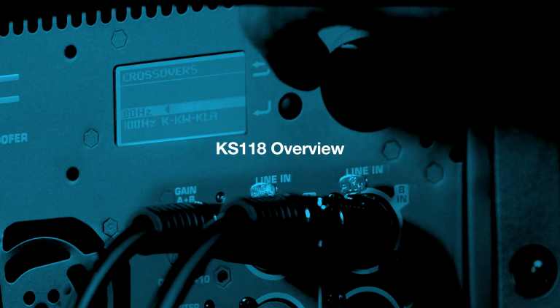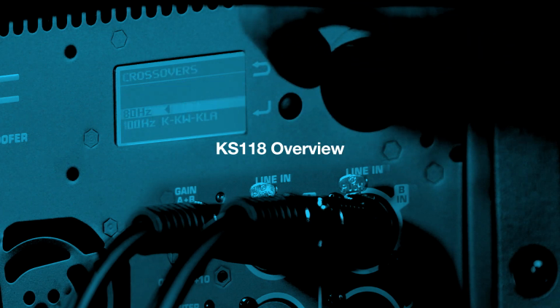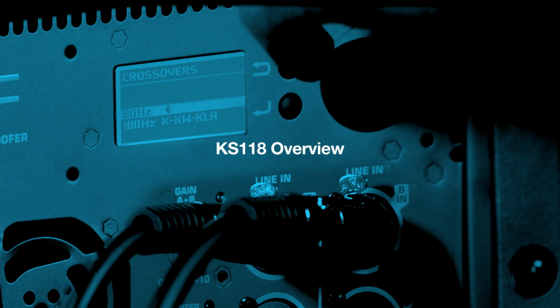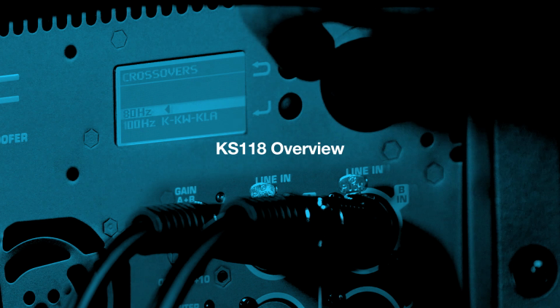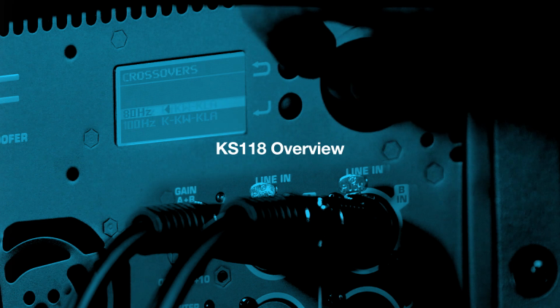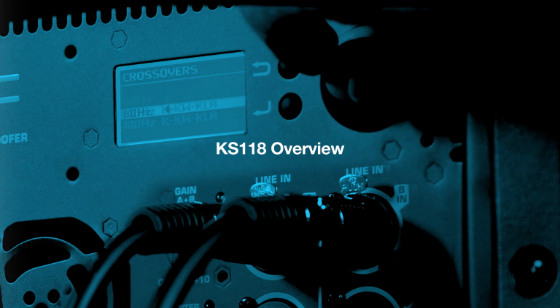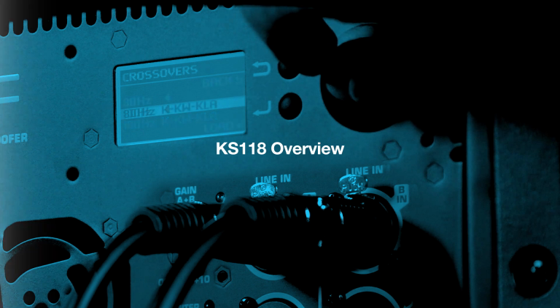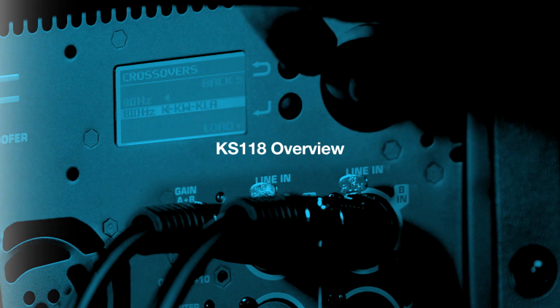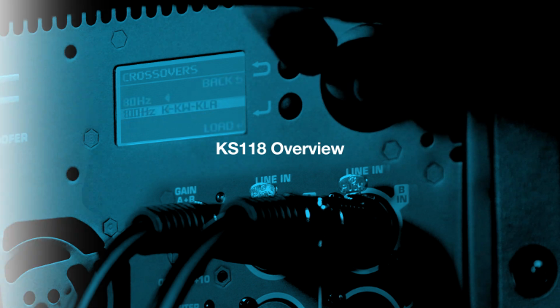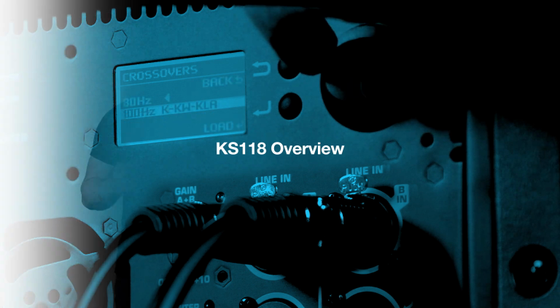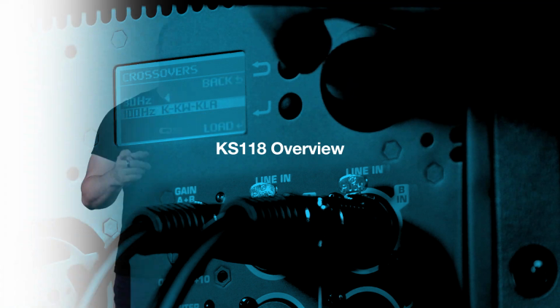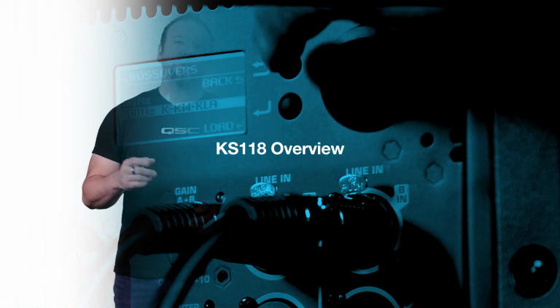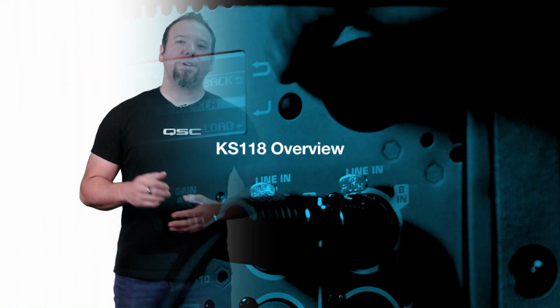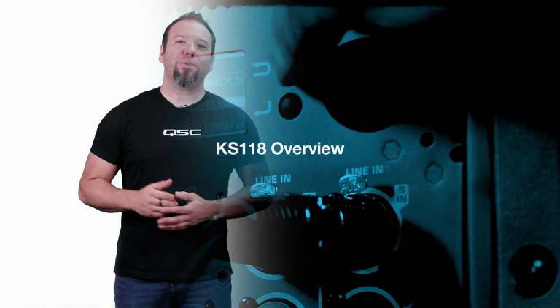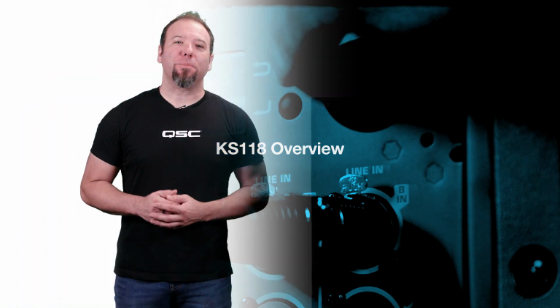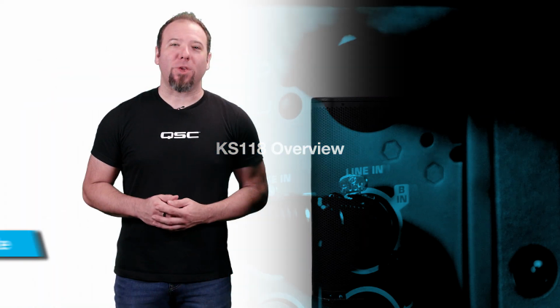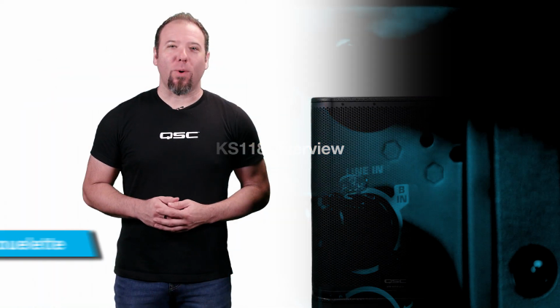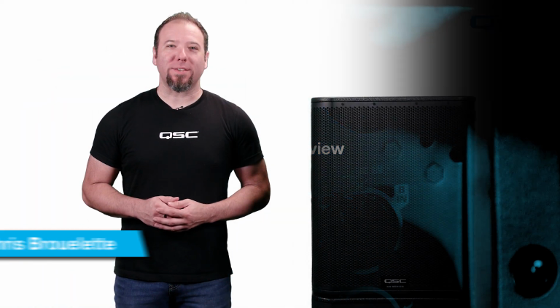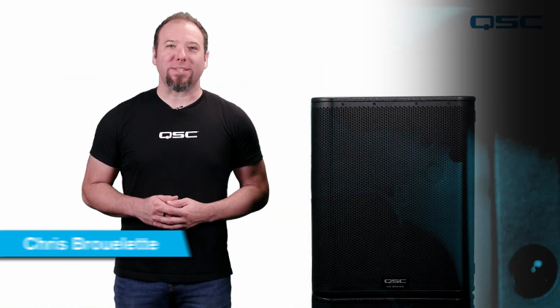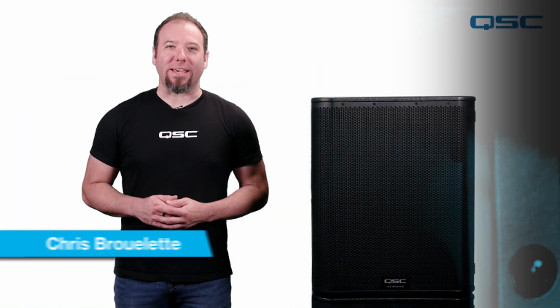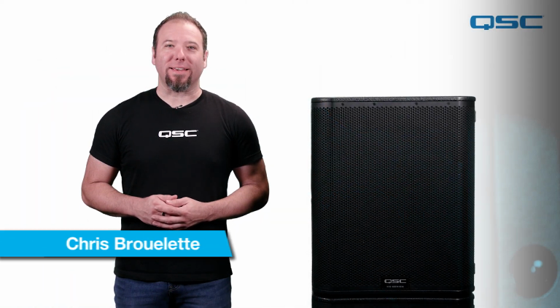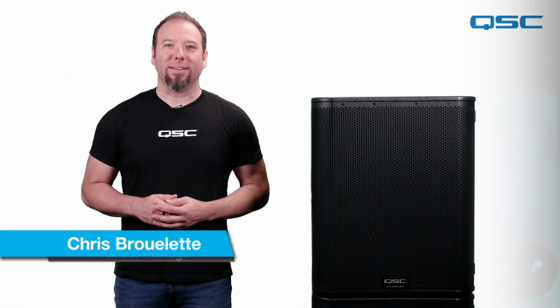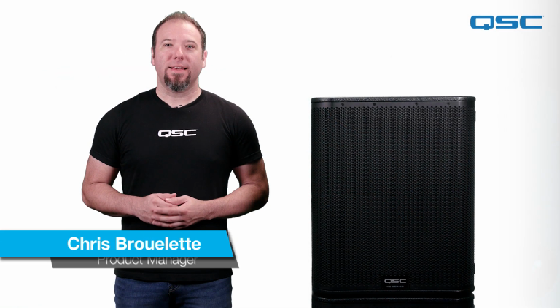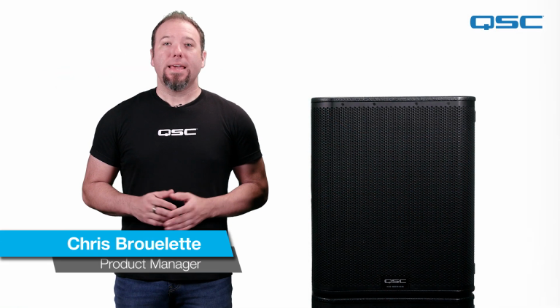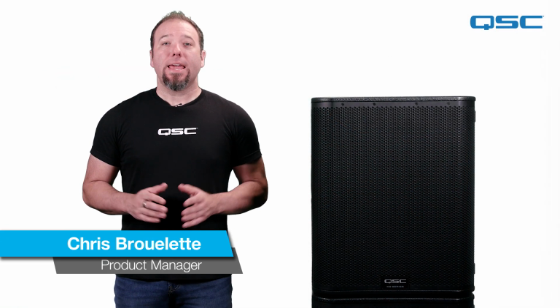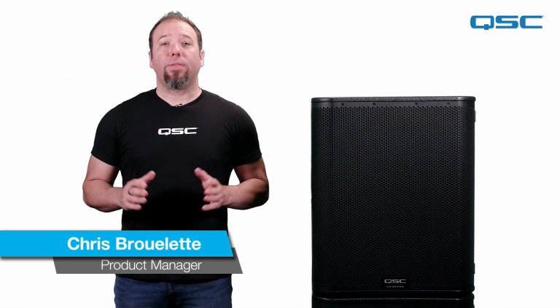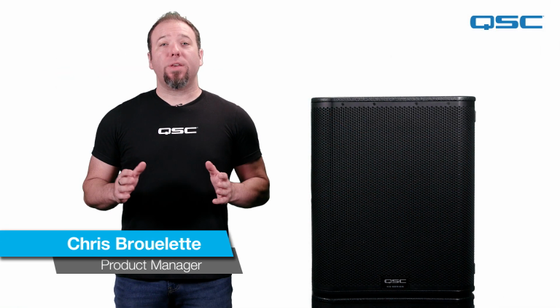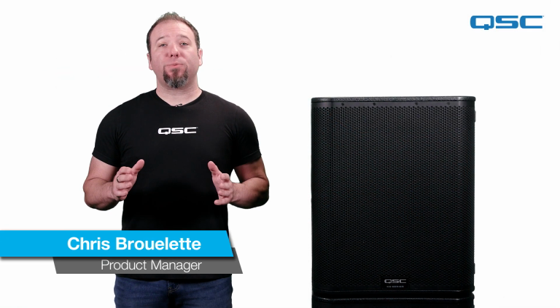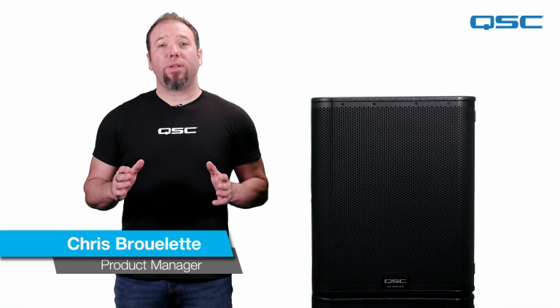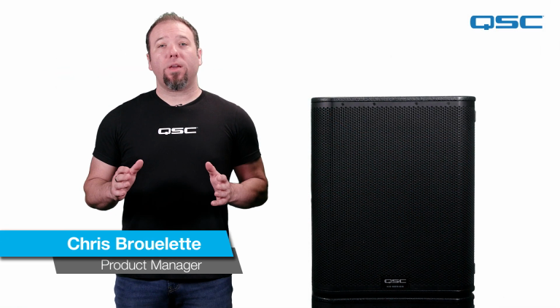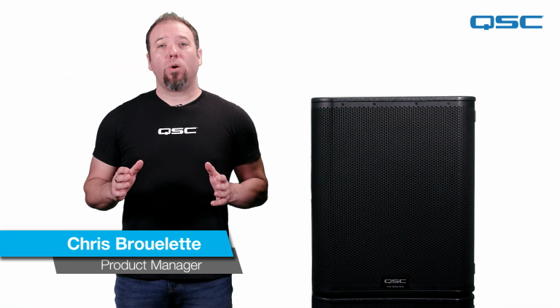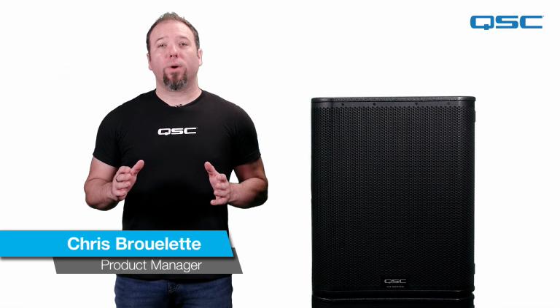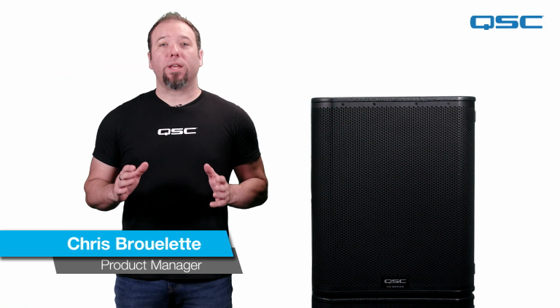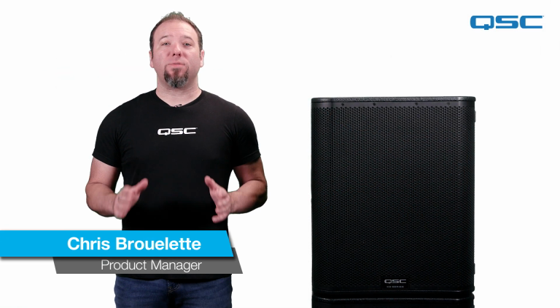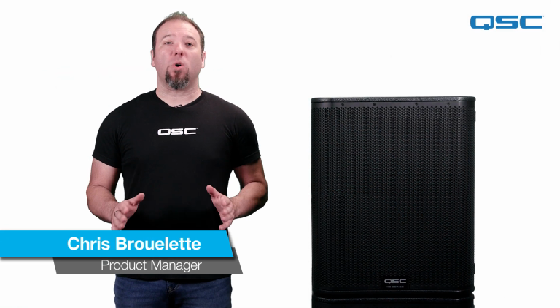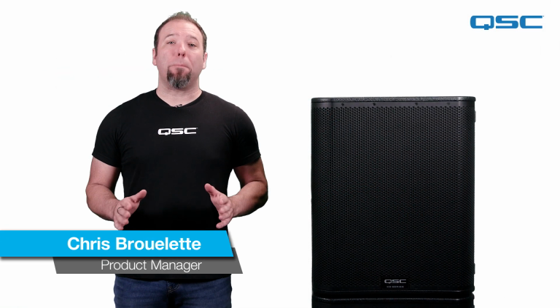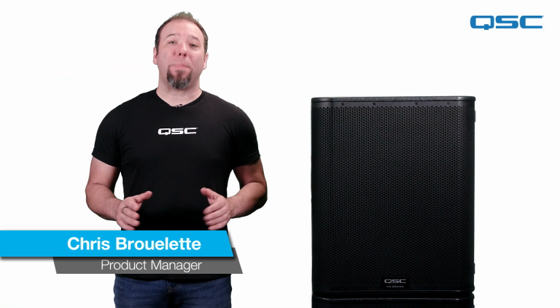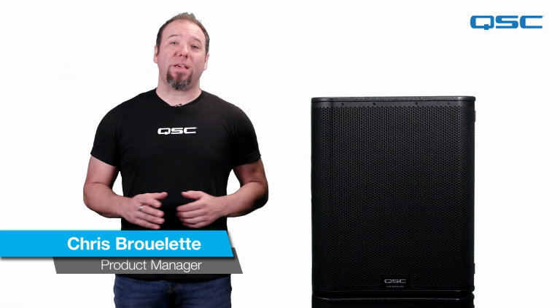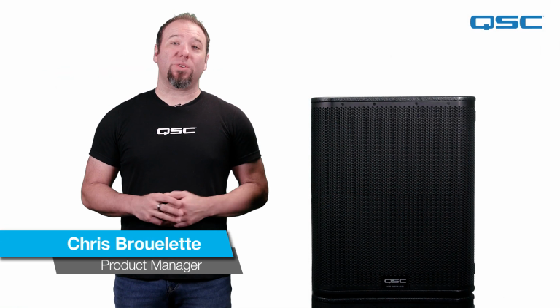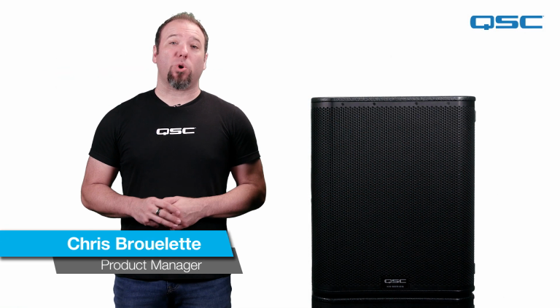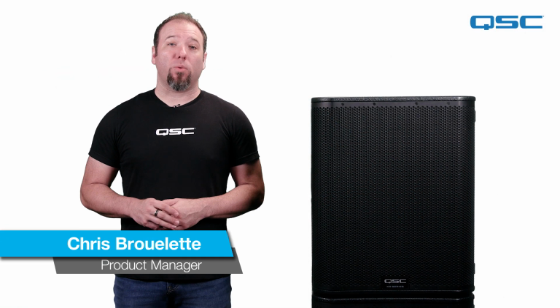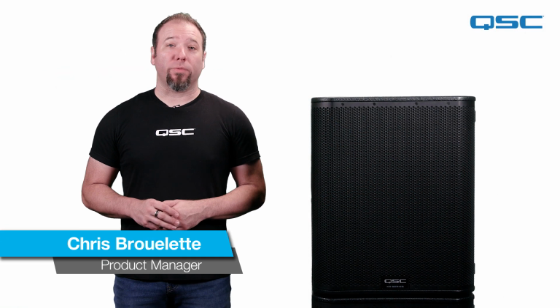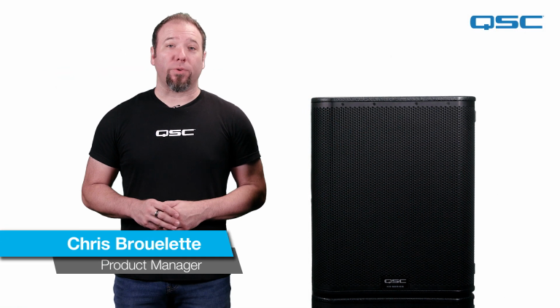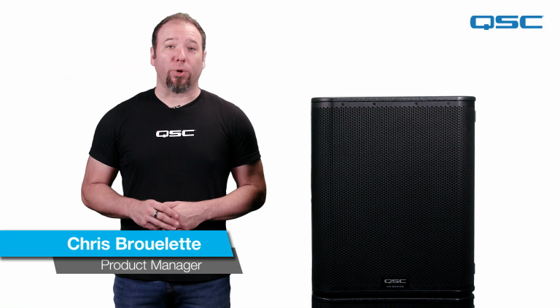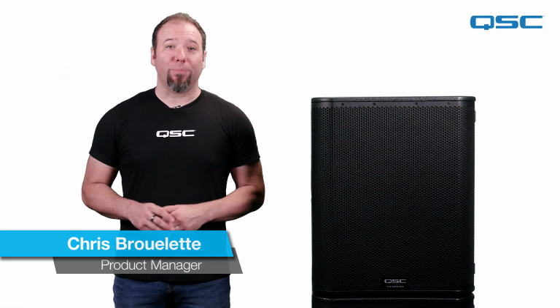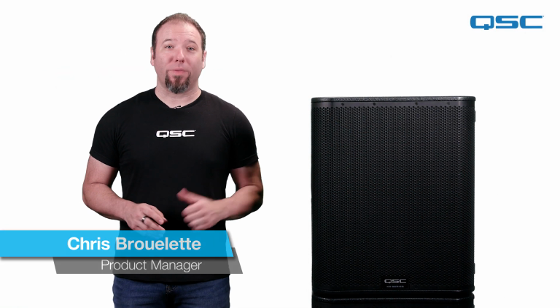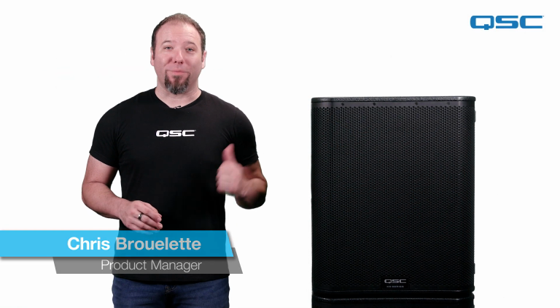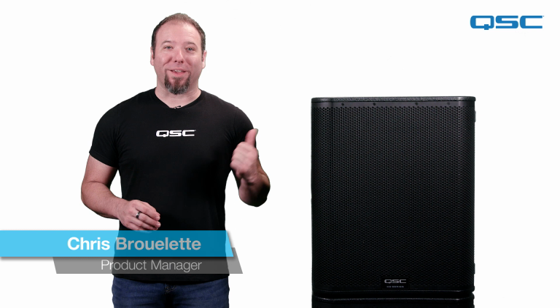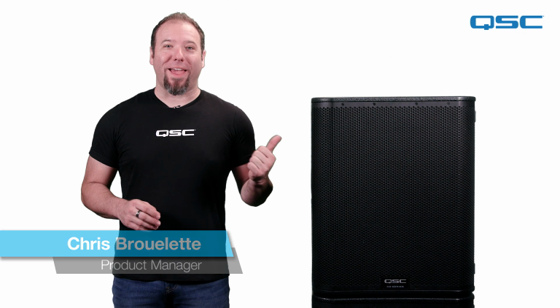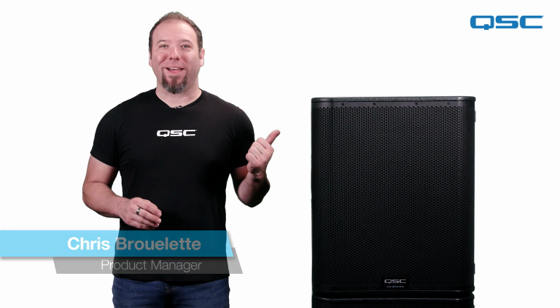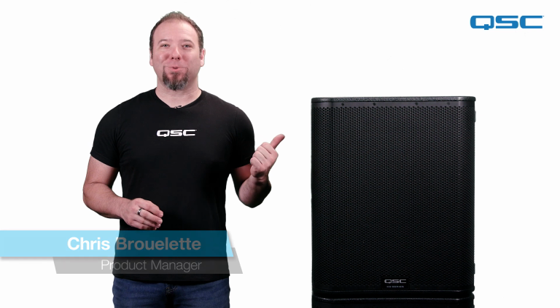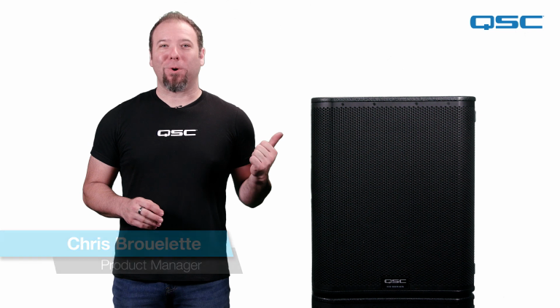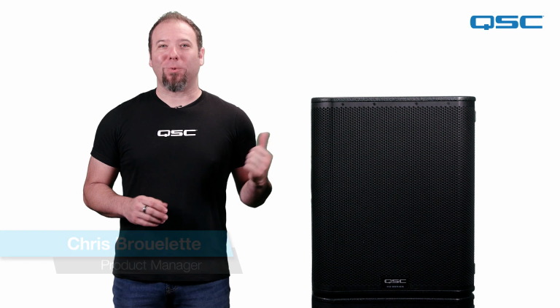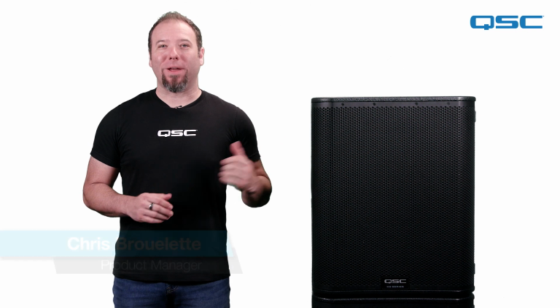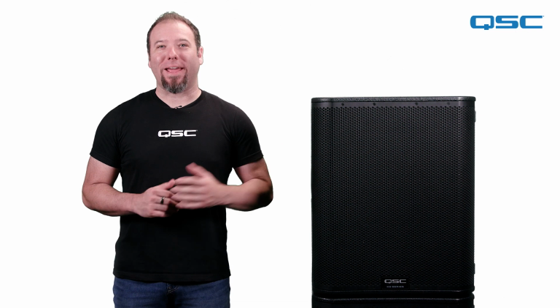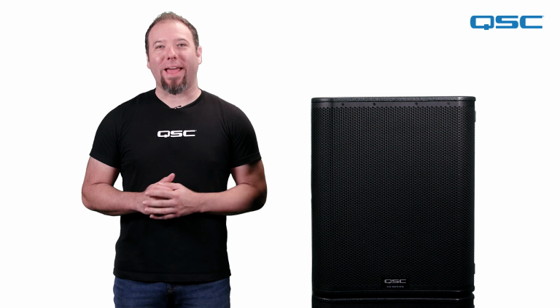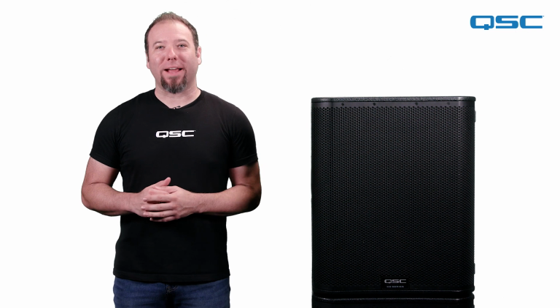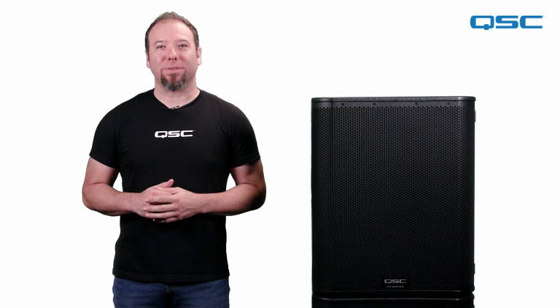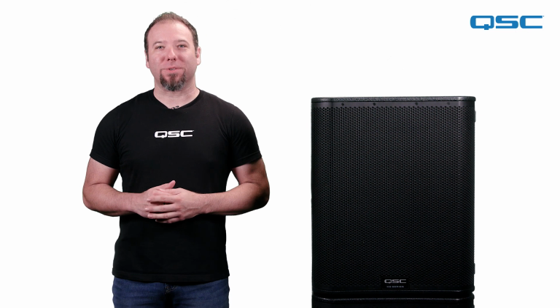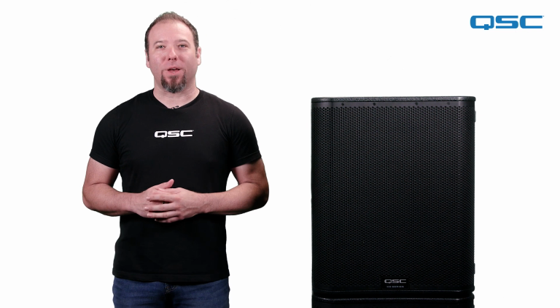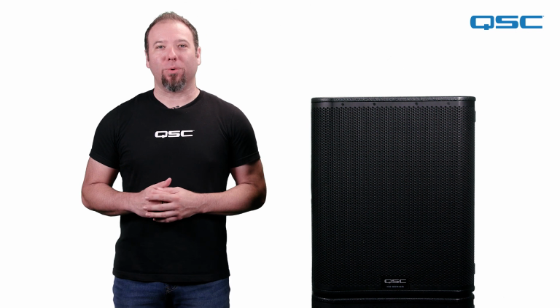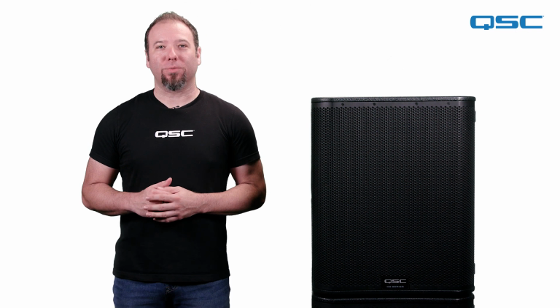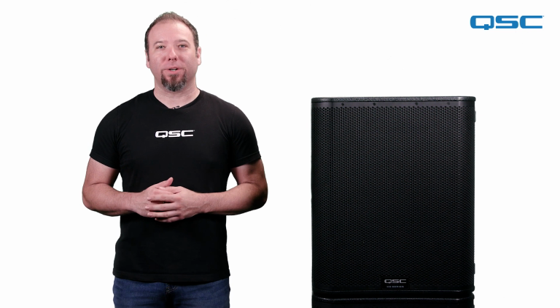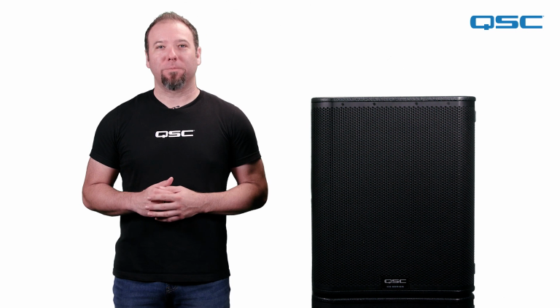Hi everyone, Chris here from QSC. In this video we're going to give you a basic overview of the KS118 active subwoofer.